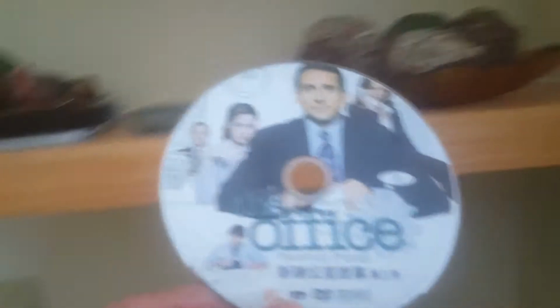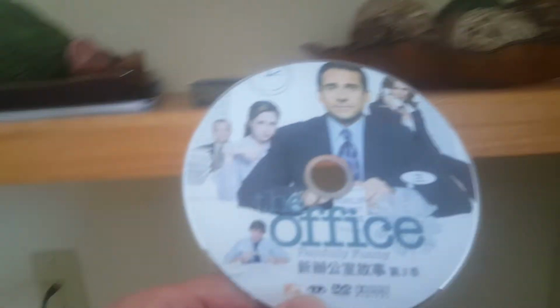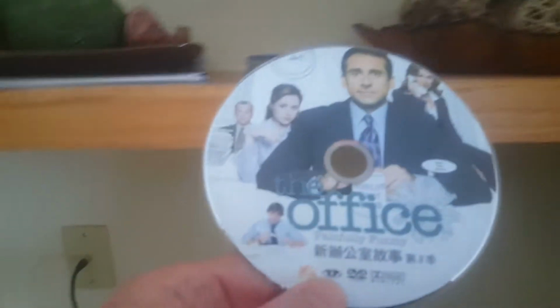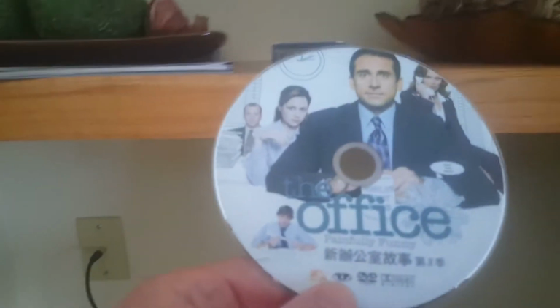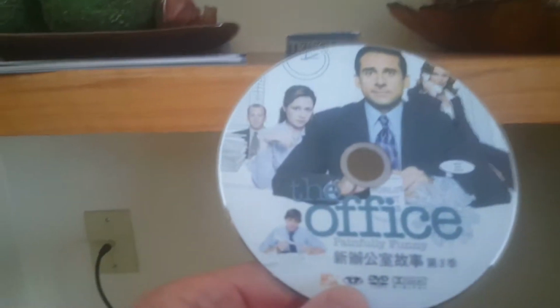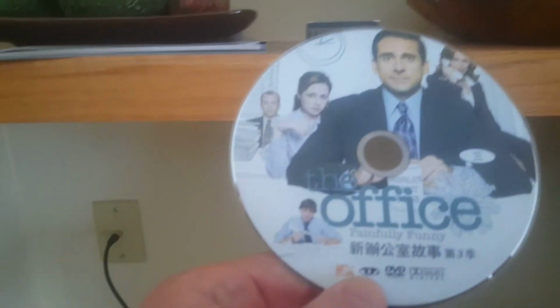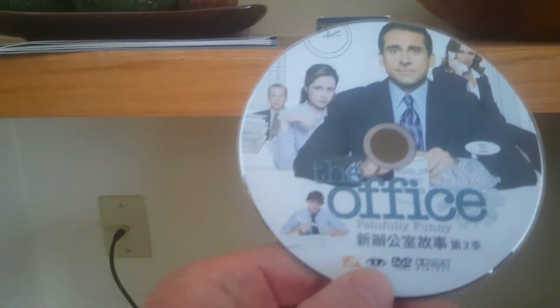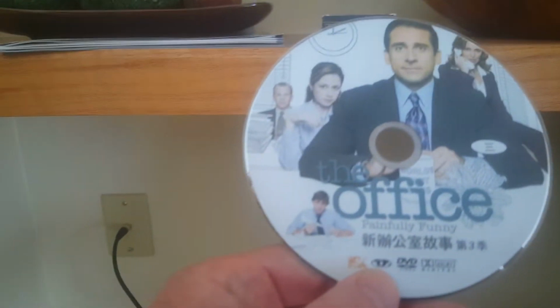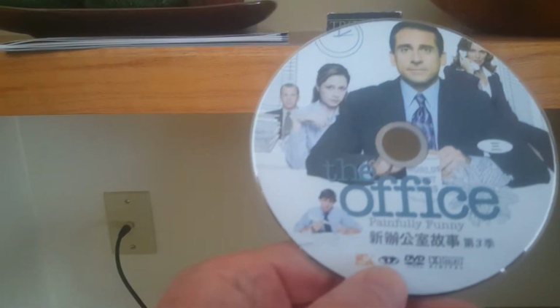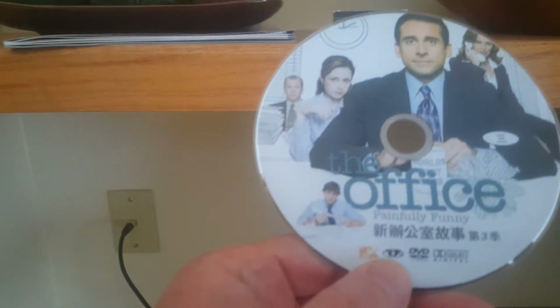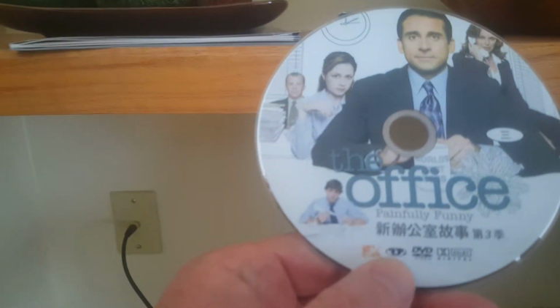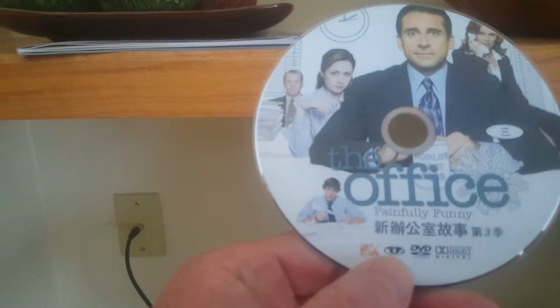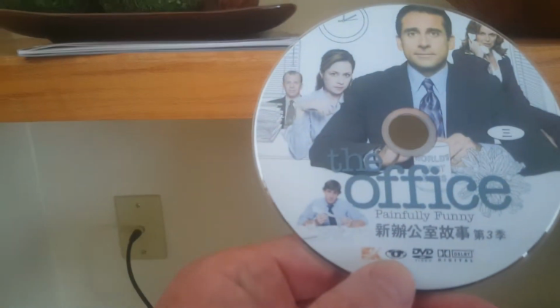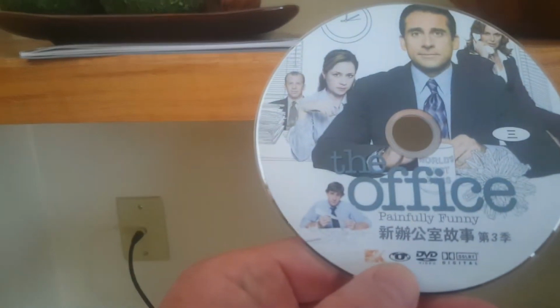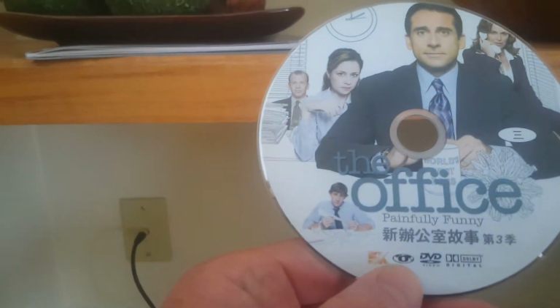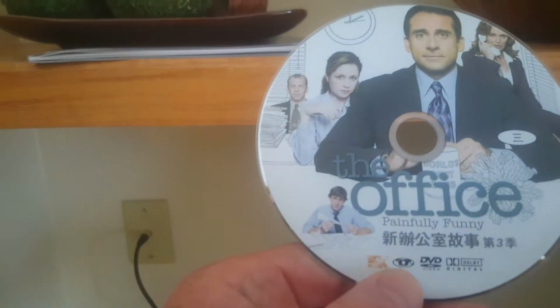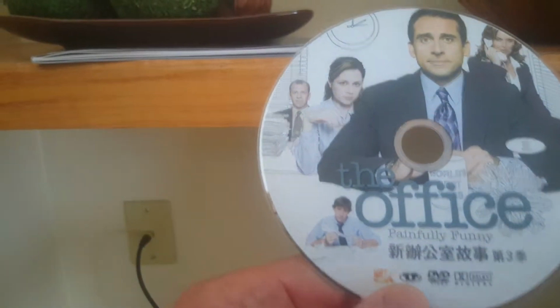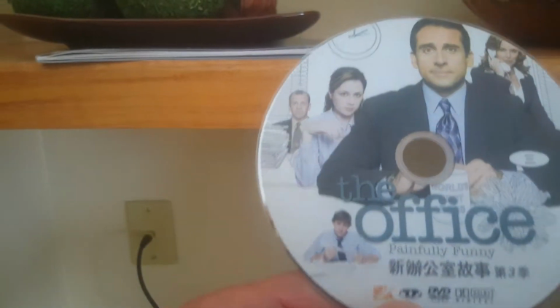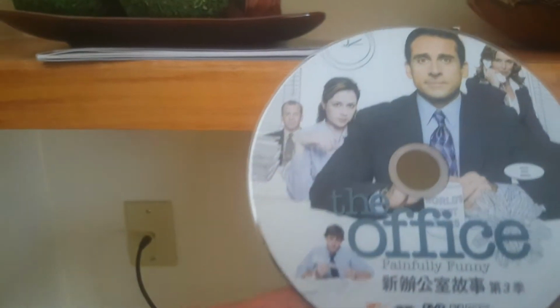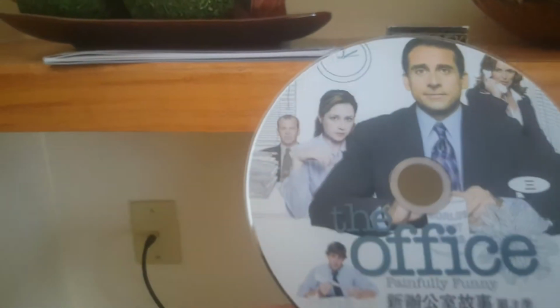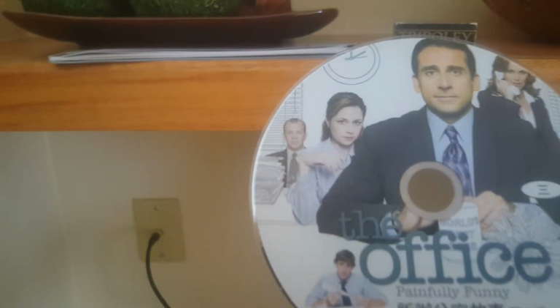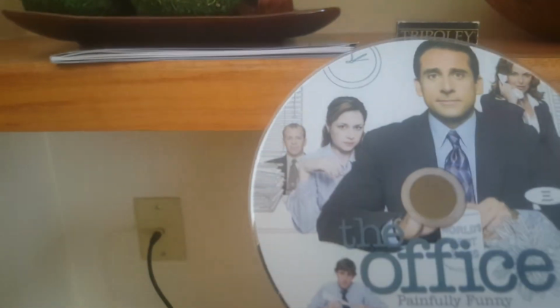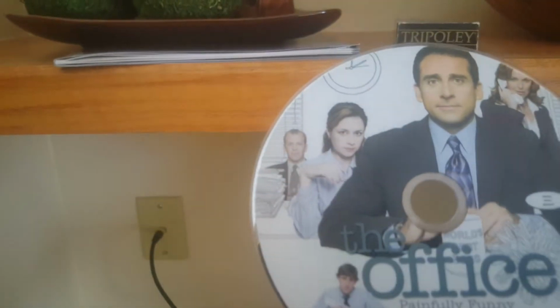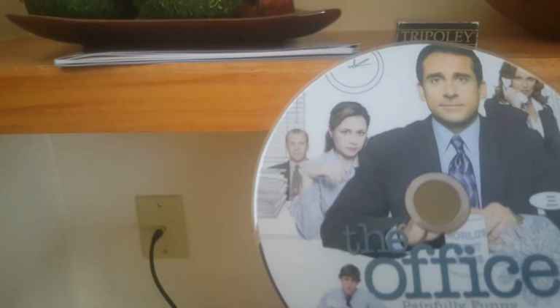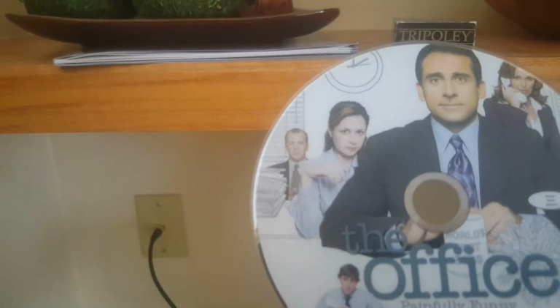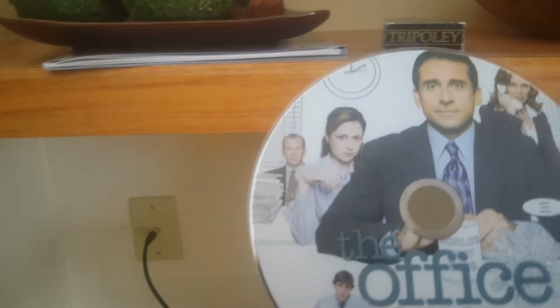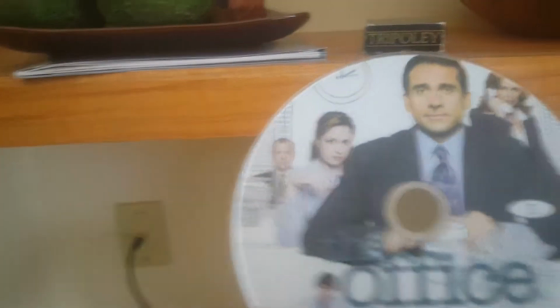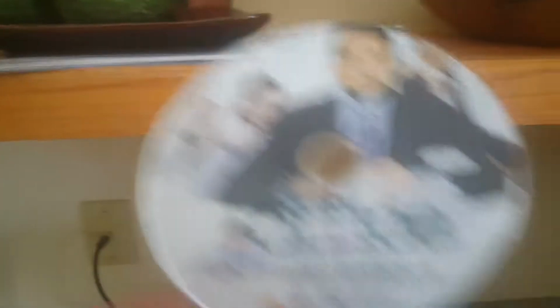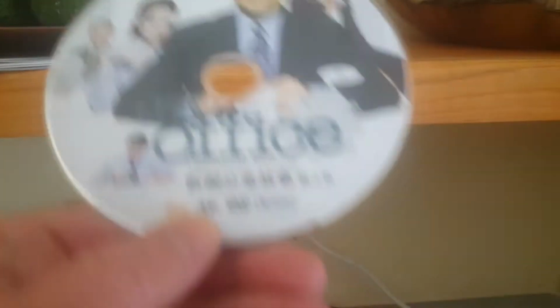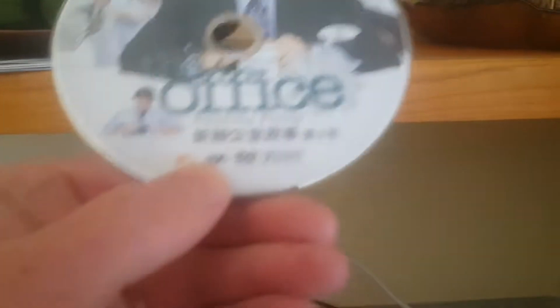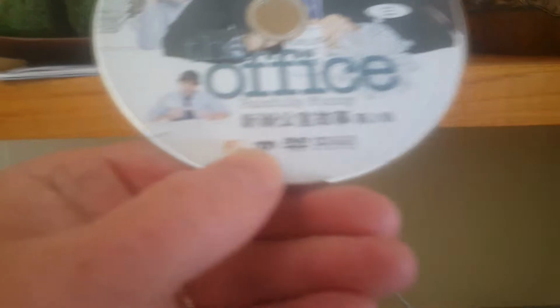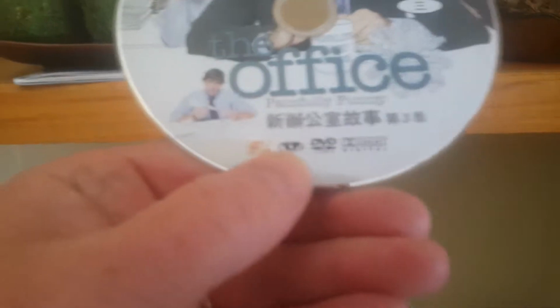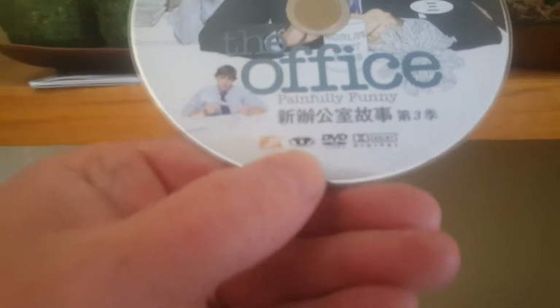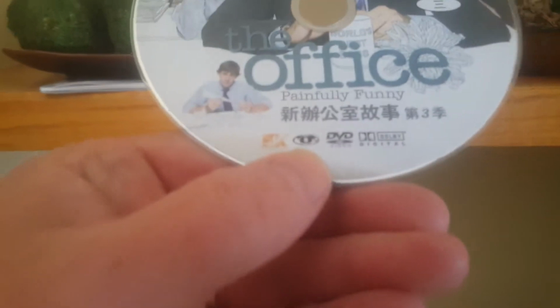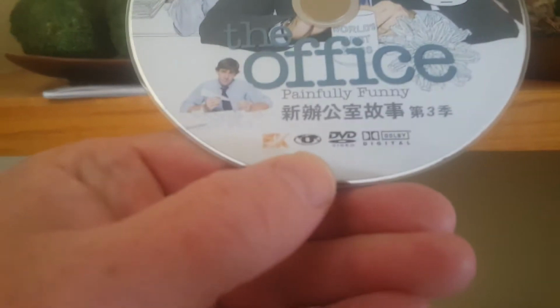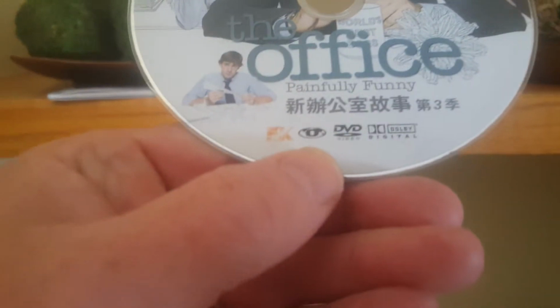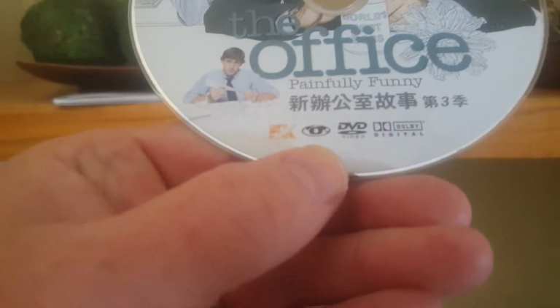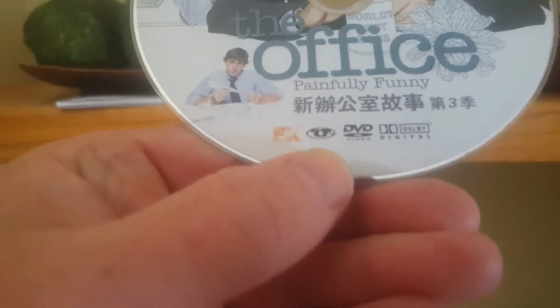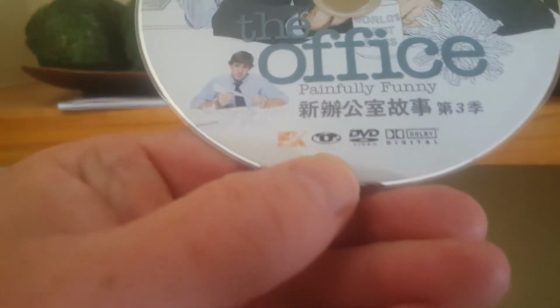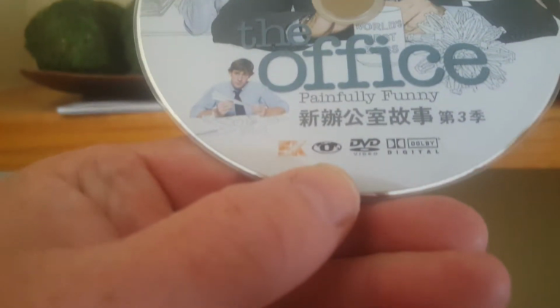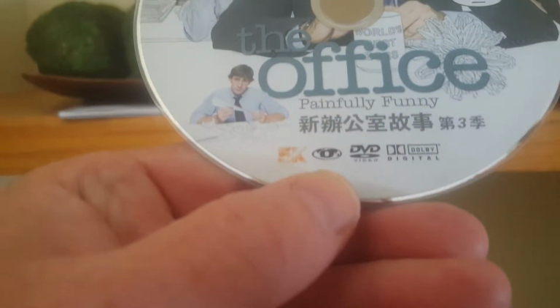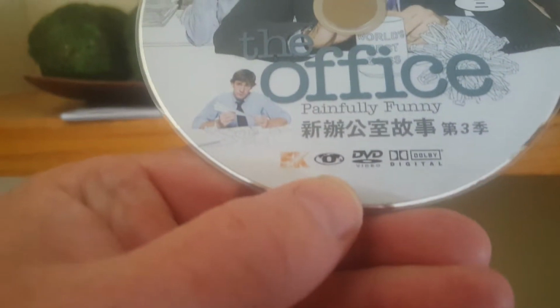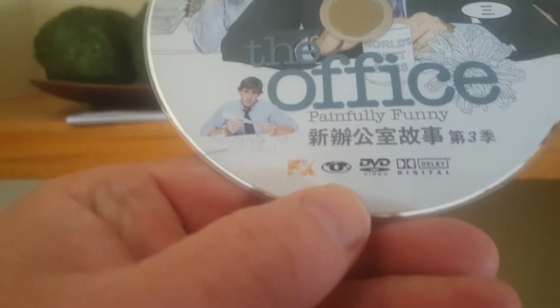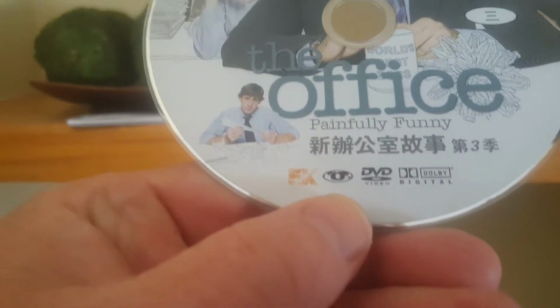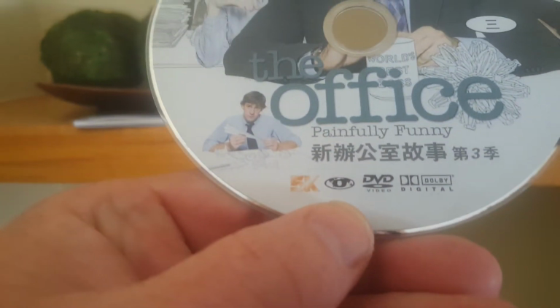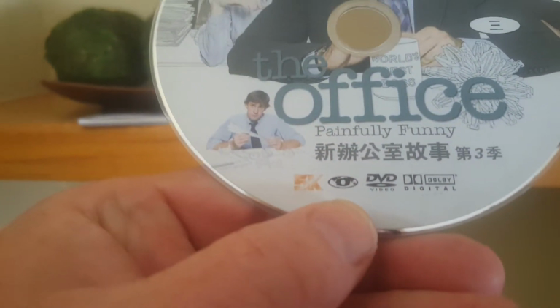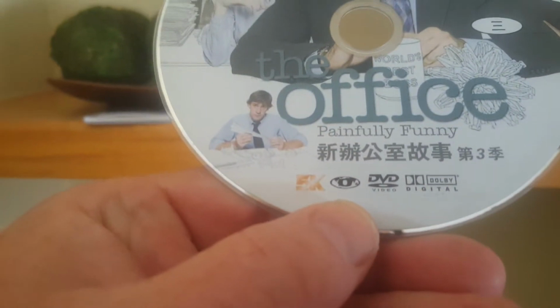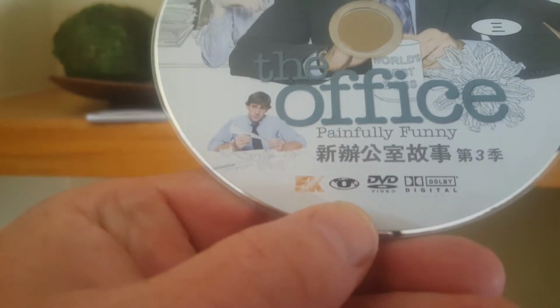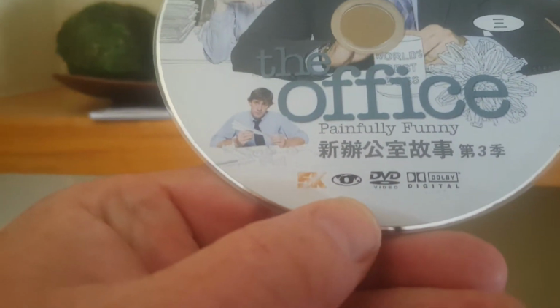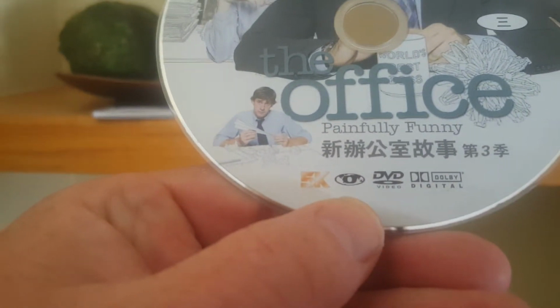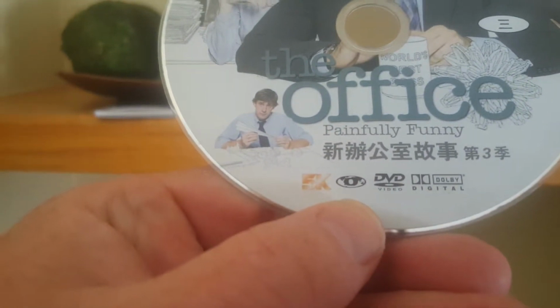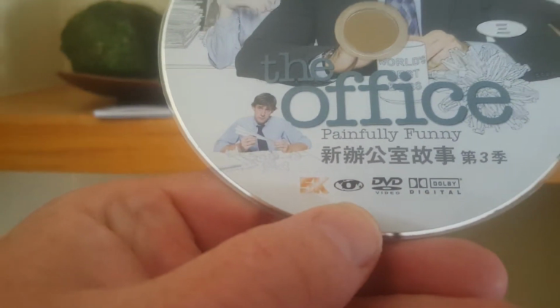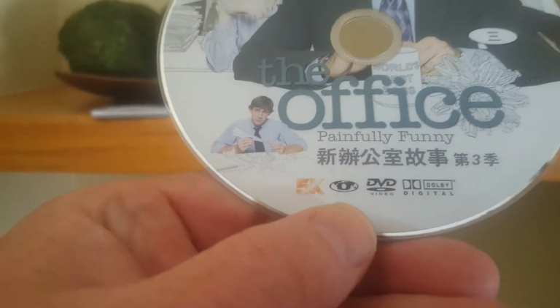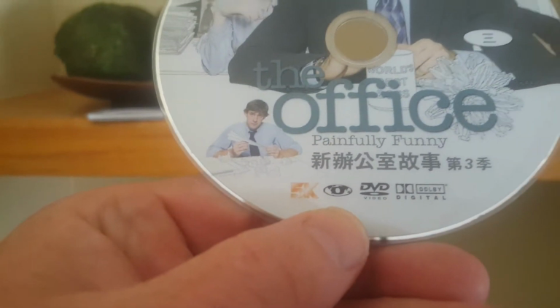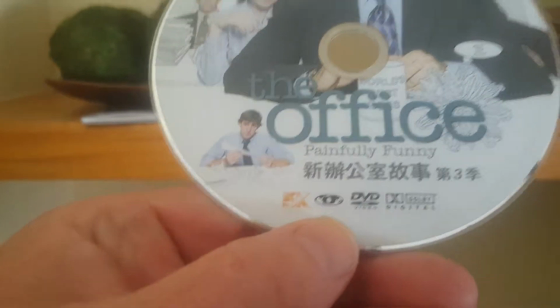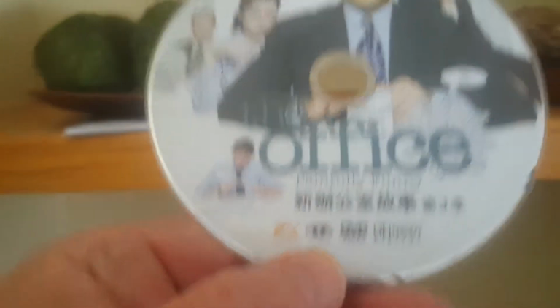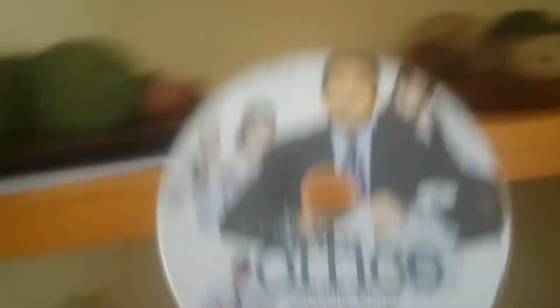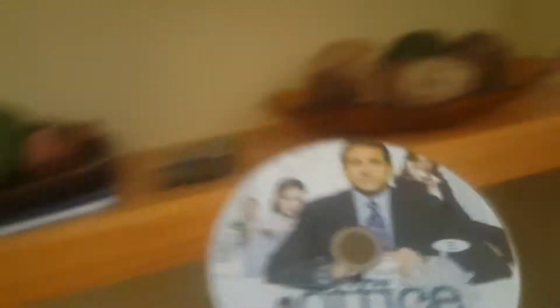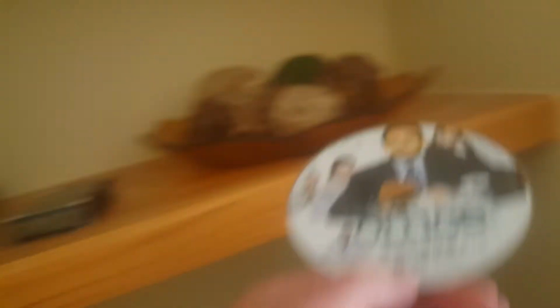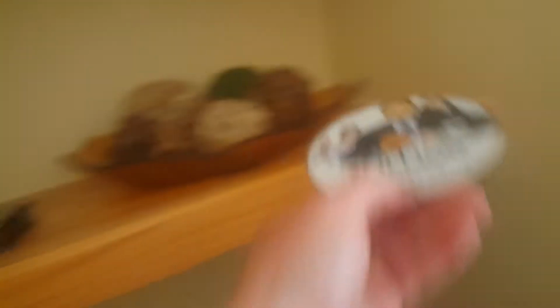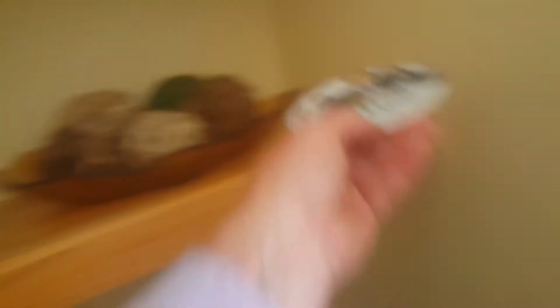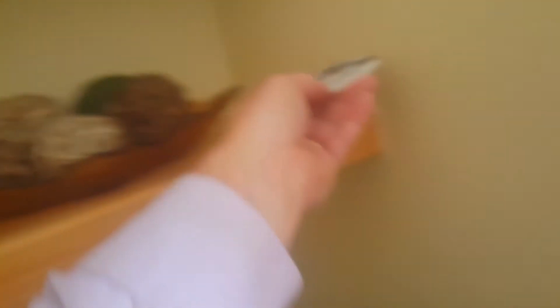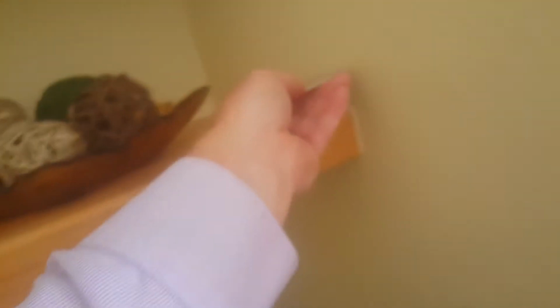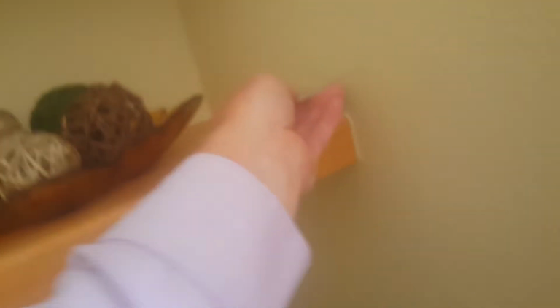Oh boy — The Office on DVD. Love it. What season? It doesn't say — they're all good.